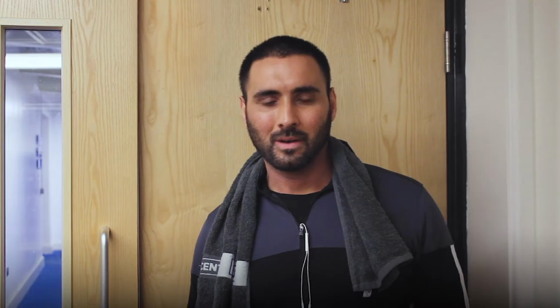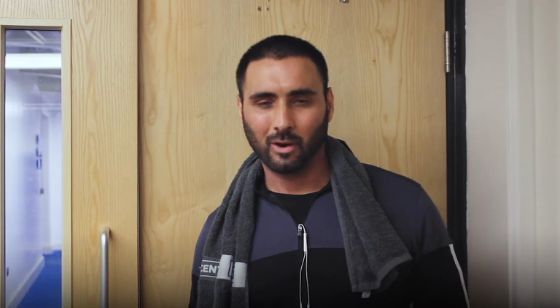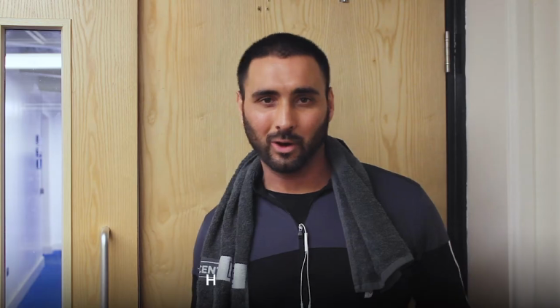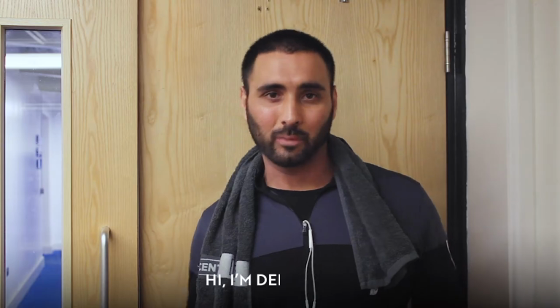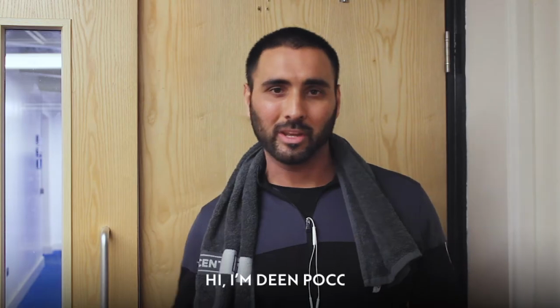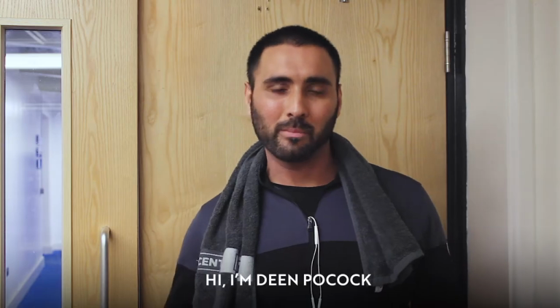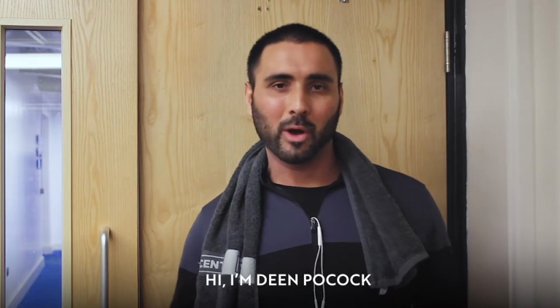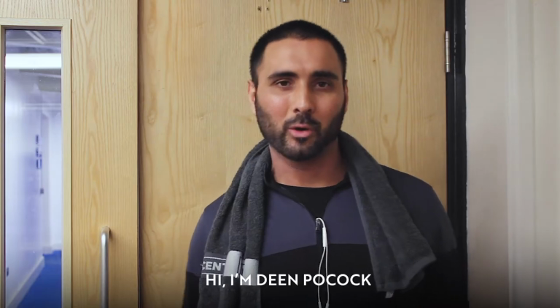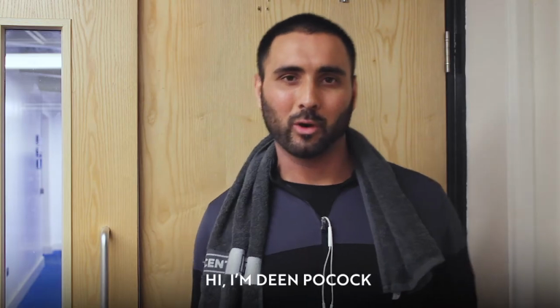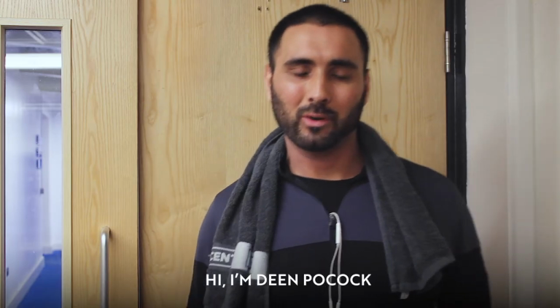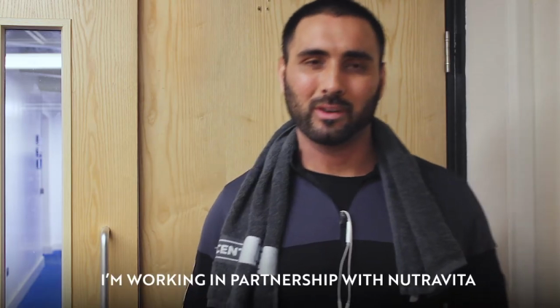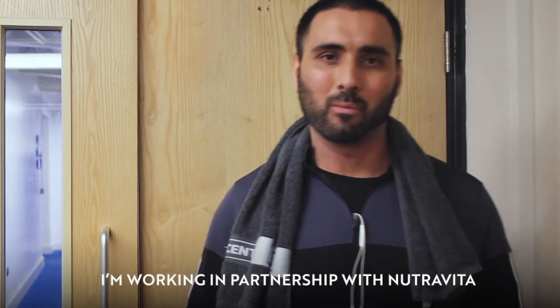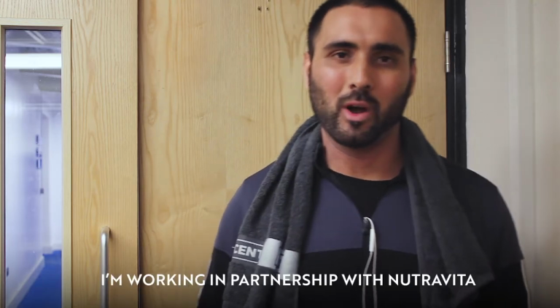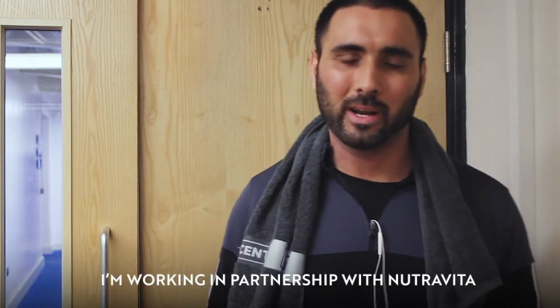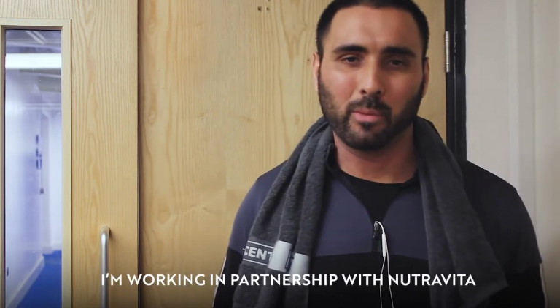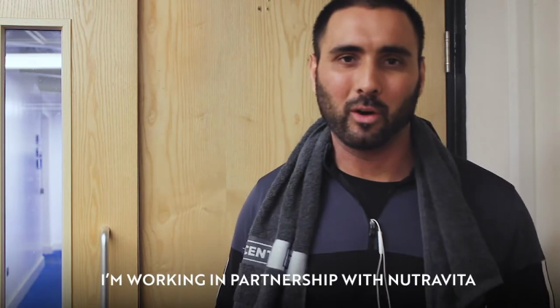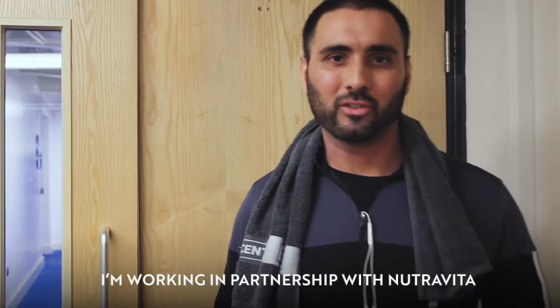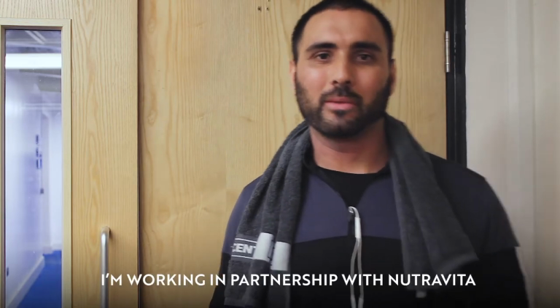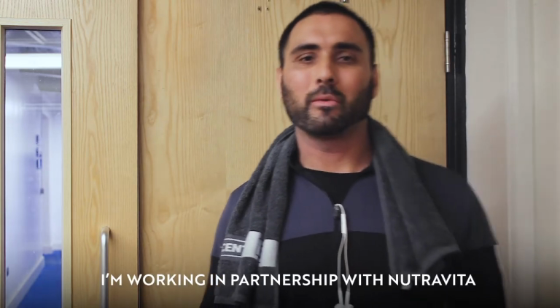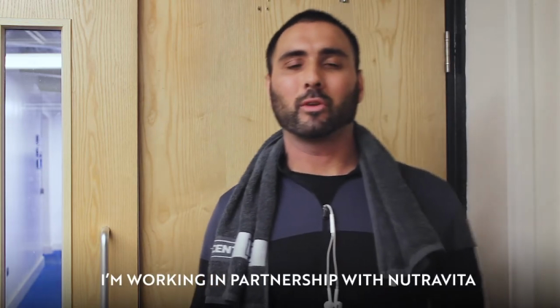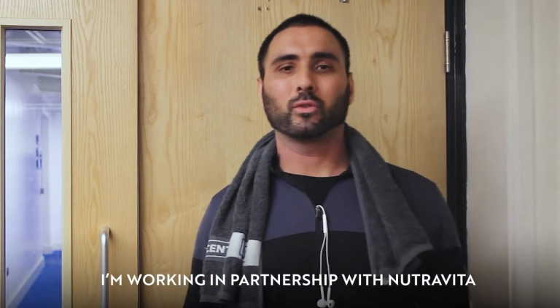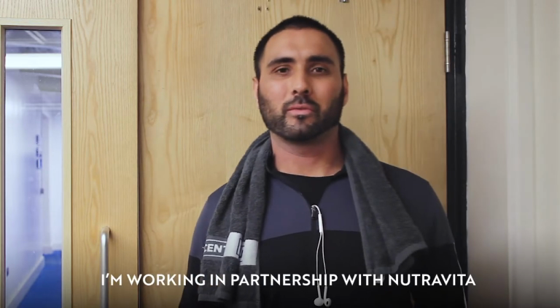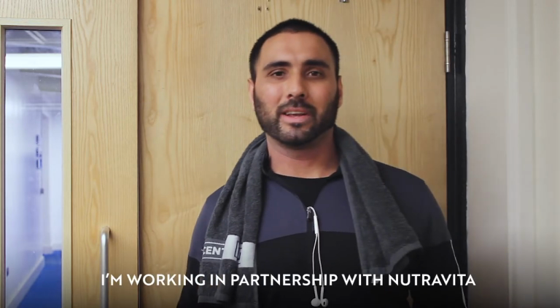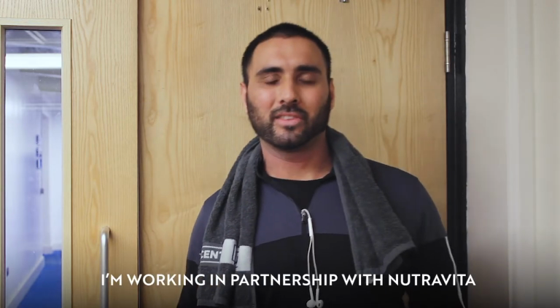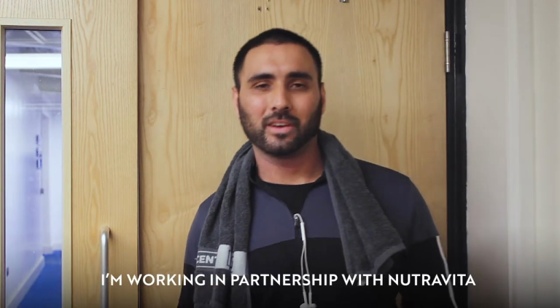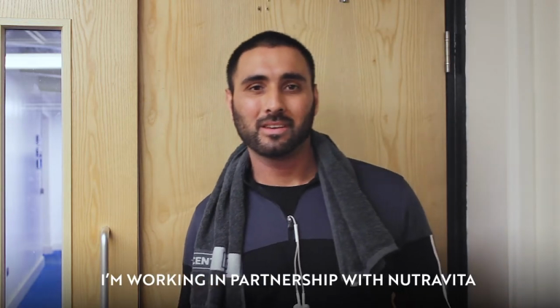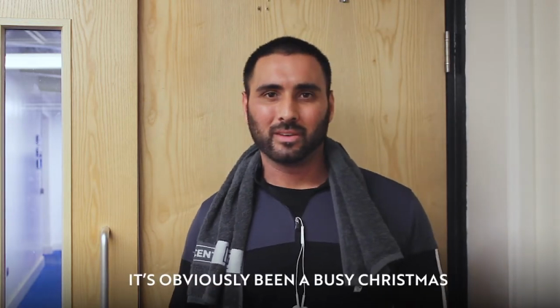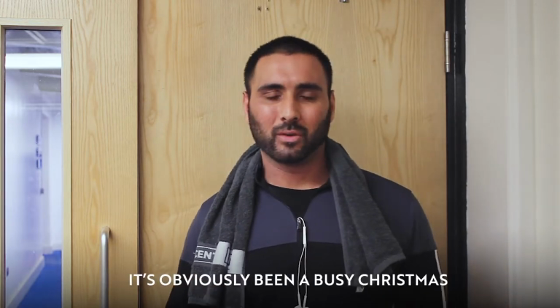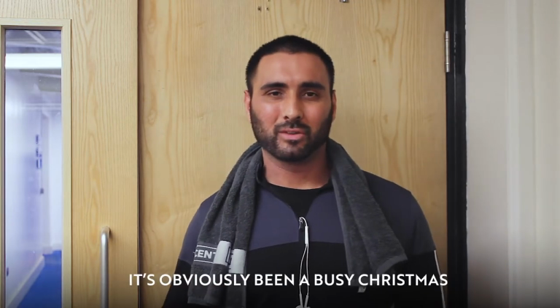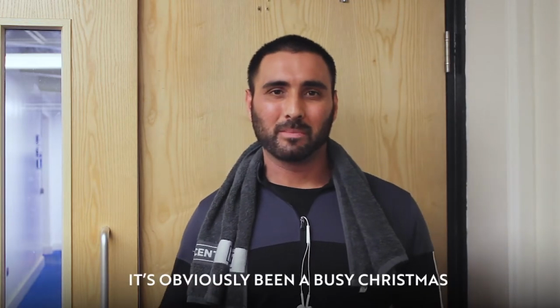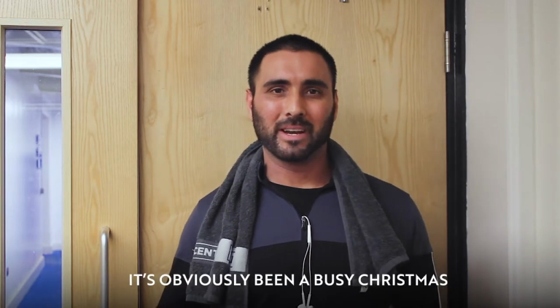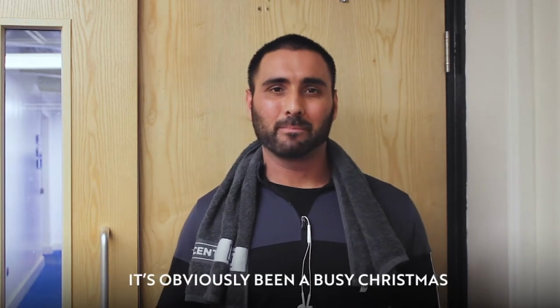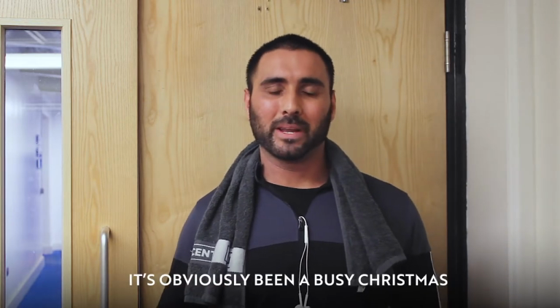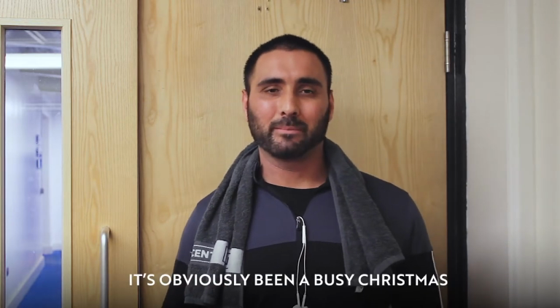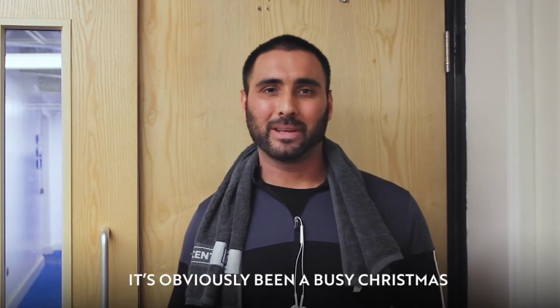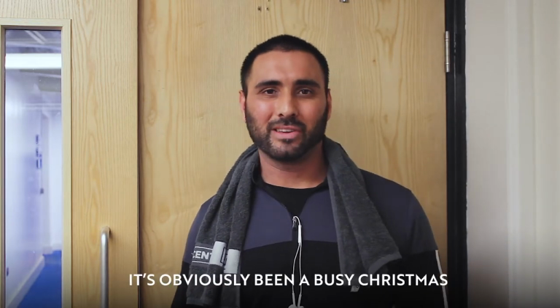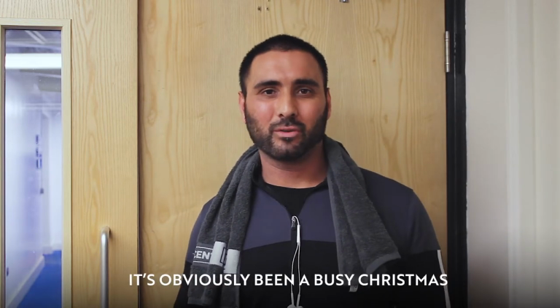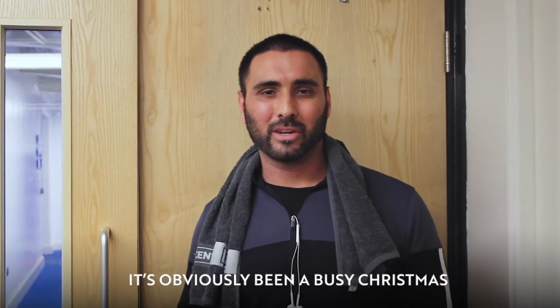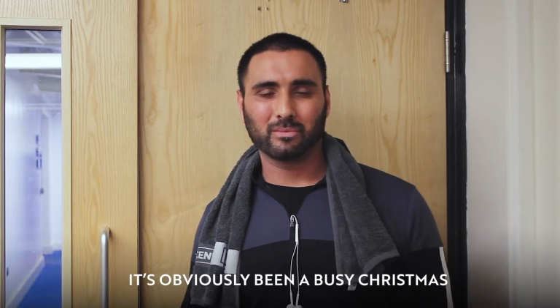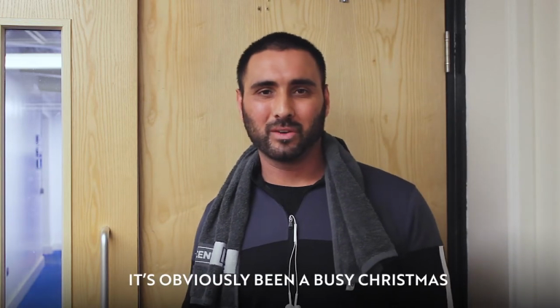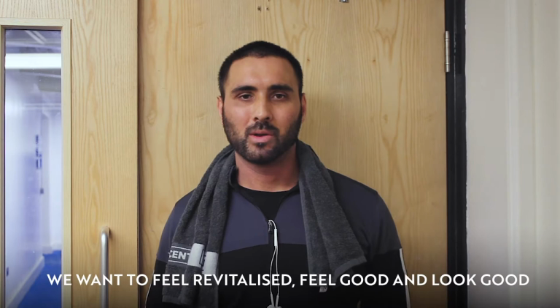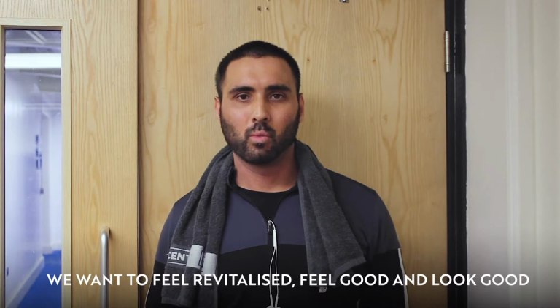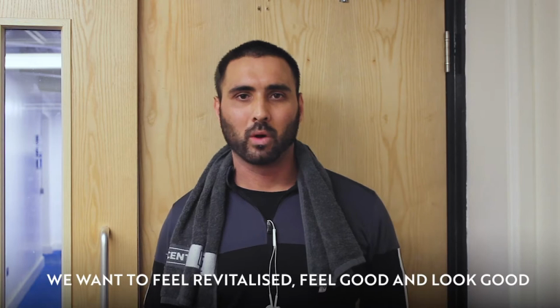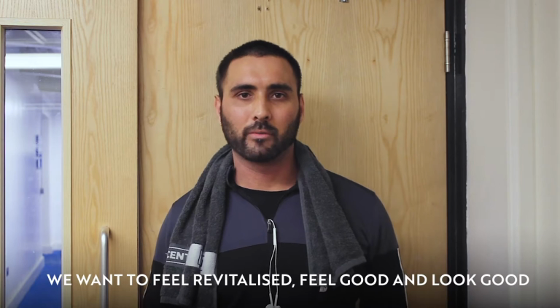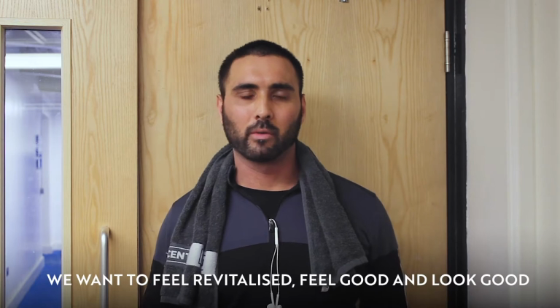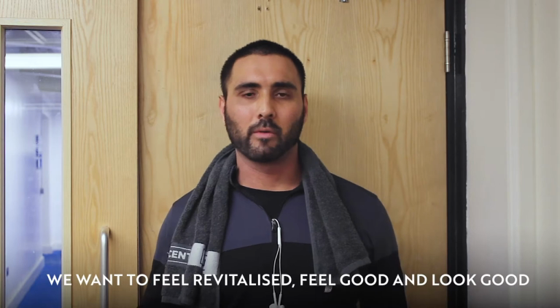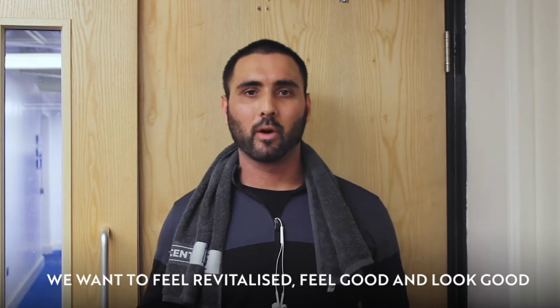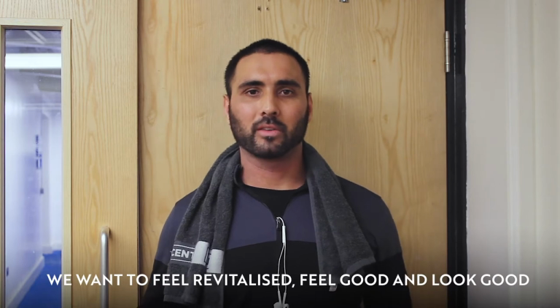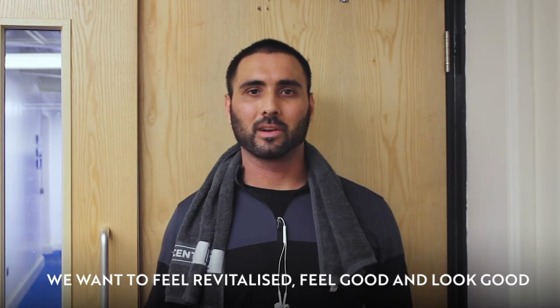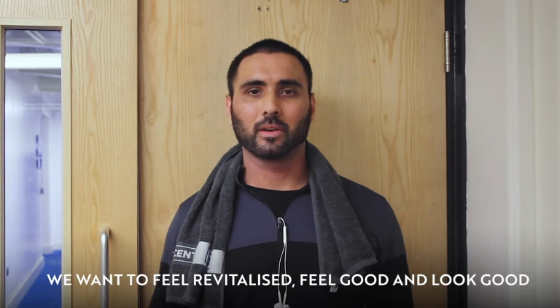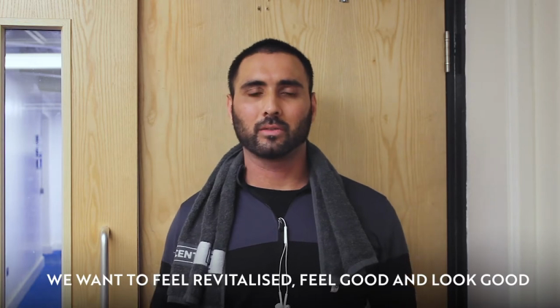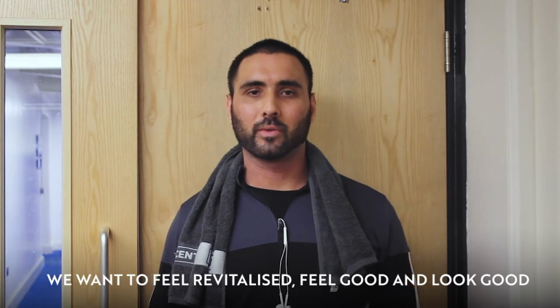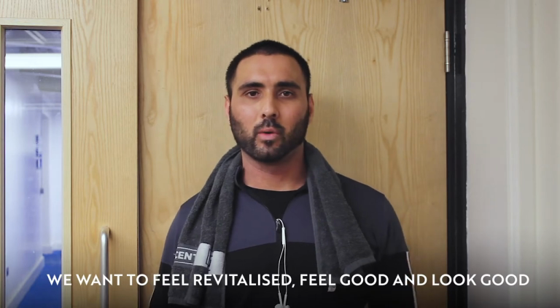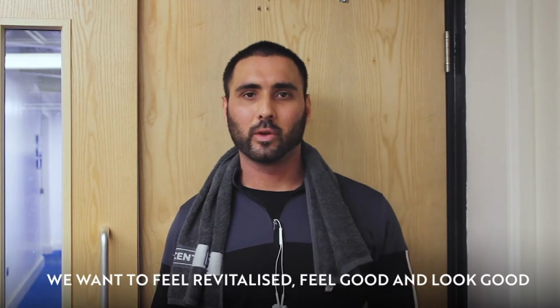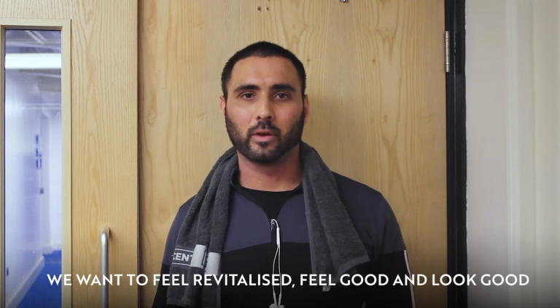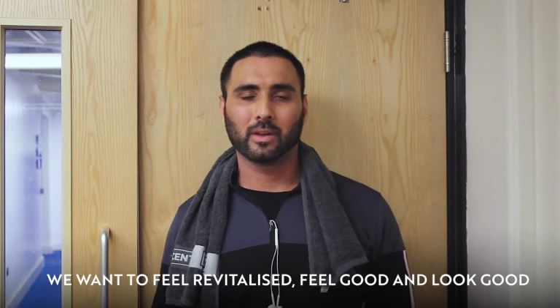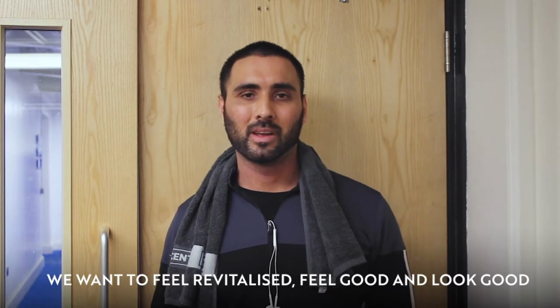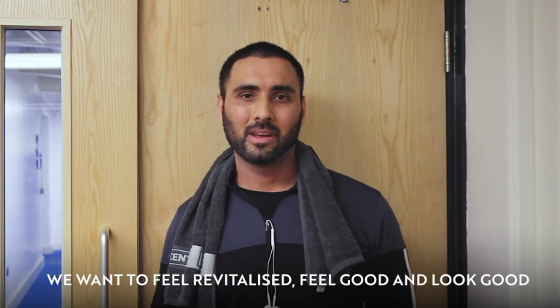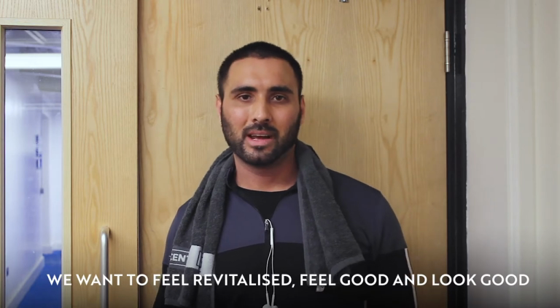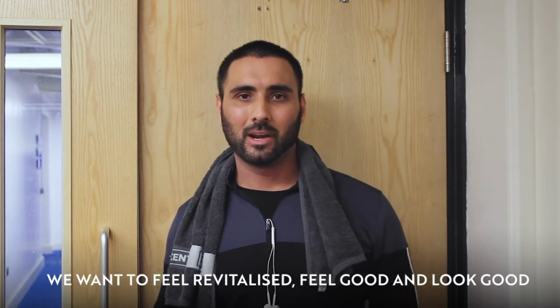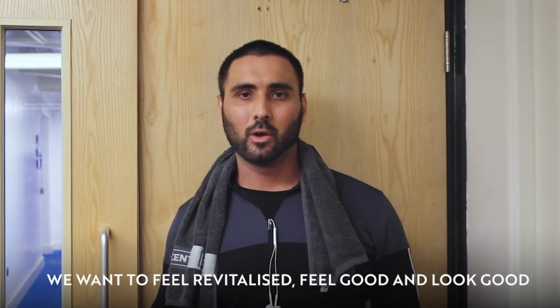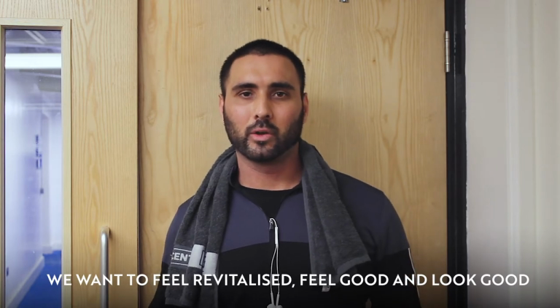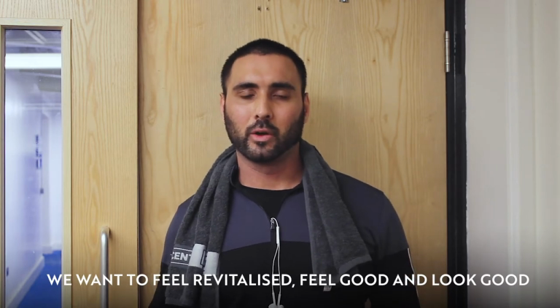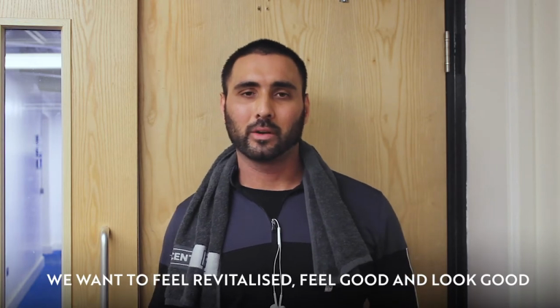Hi, I'm Dean Pocock. I'm working in partnership with NutraVita. It's obviously been a busy Christmas — you want to feel revitalized, feel good and look good.